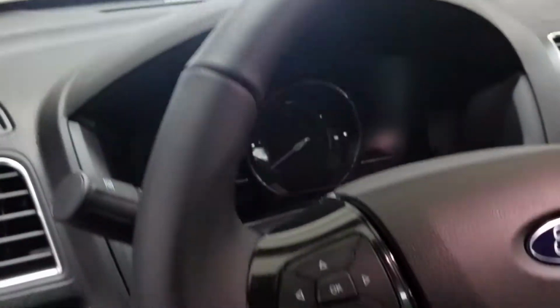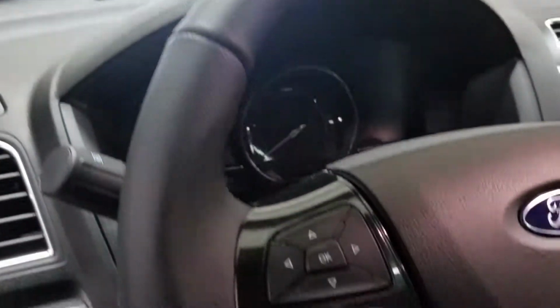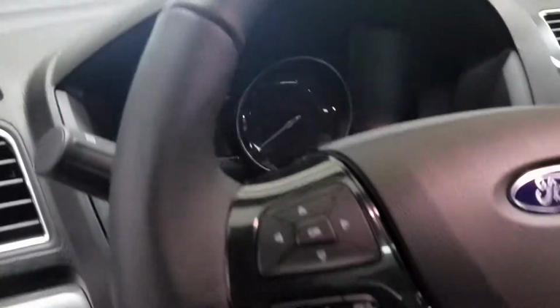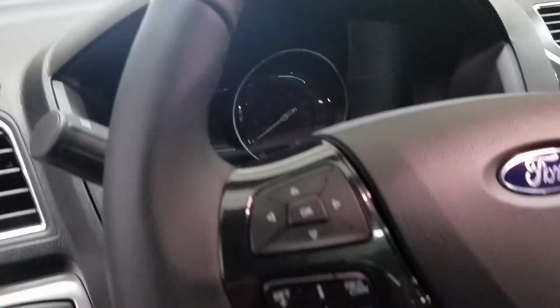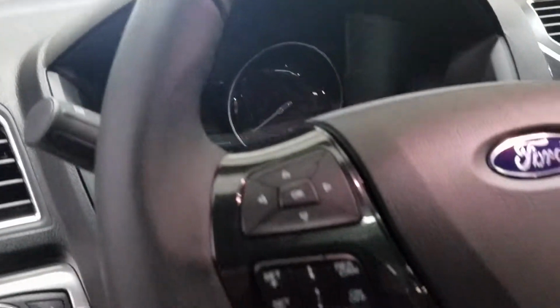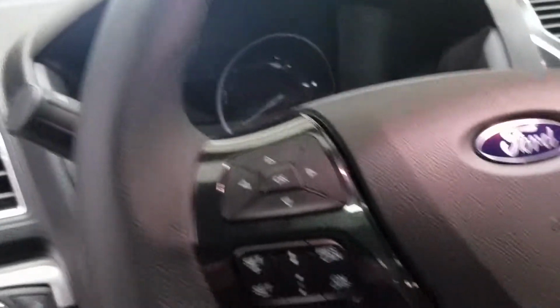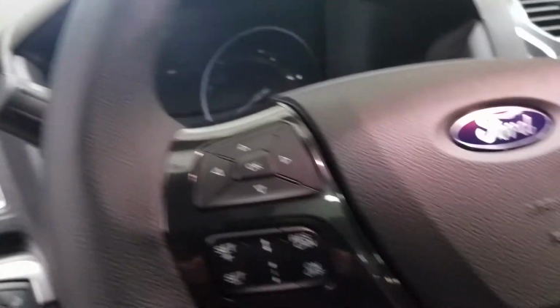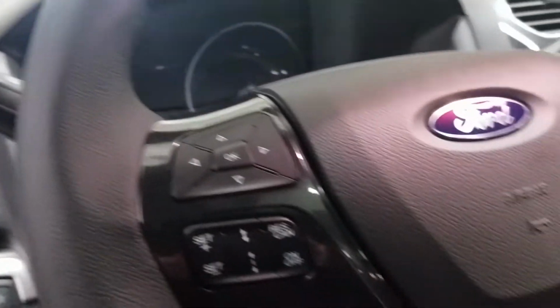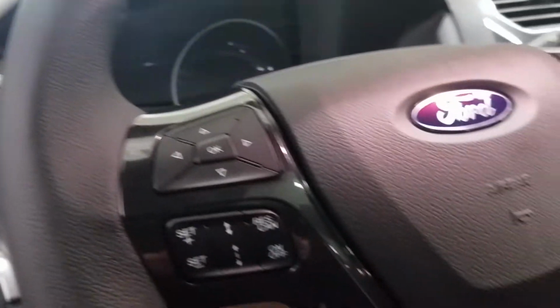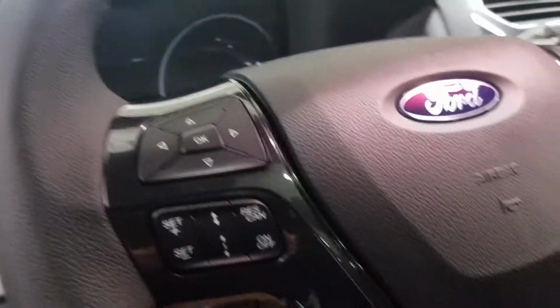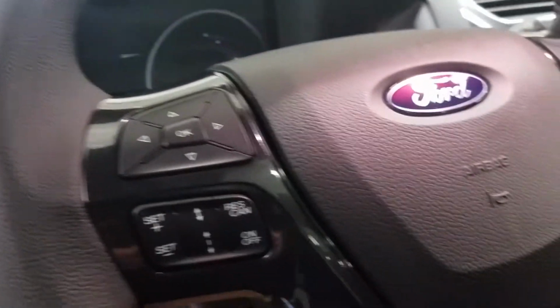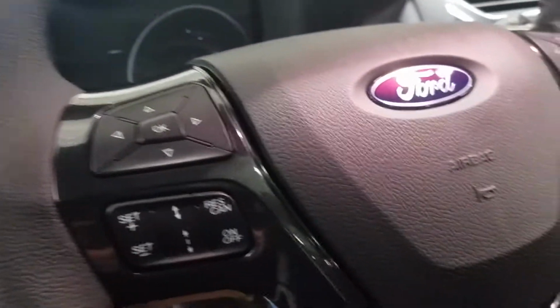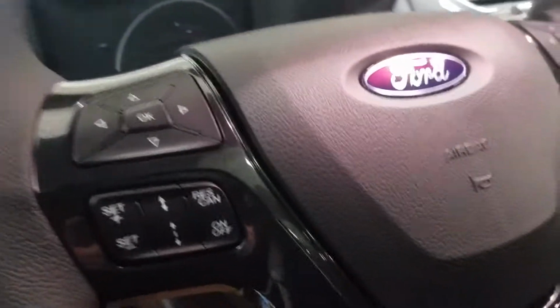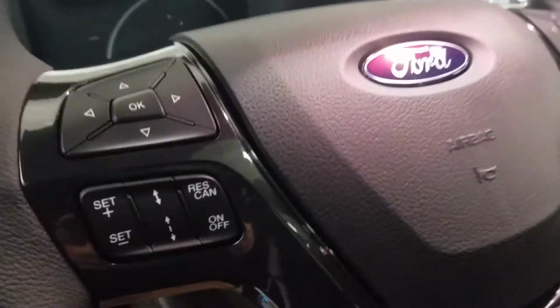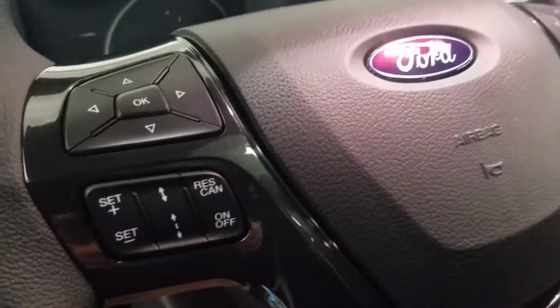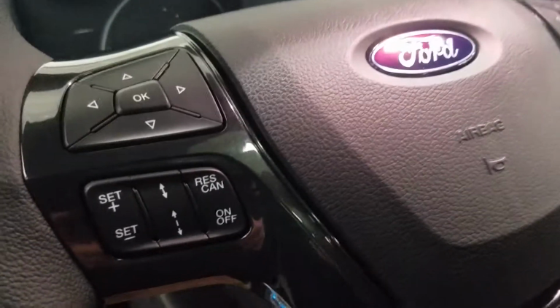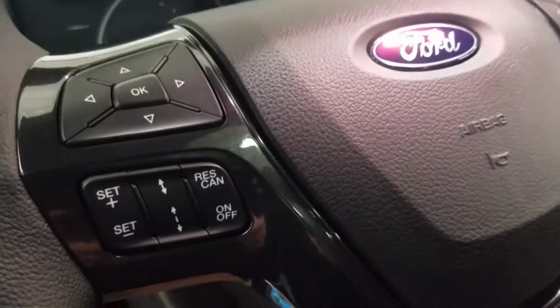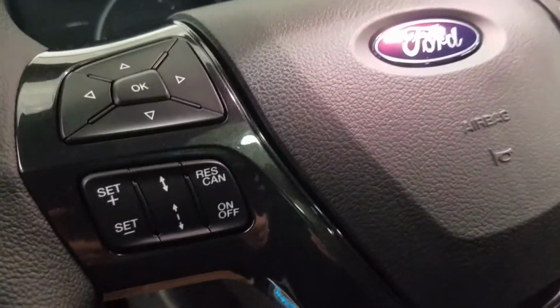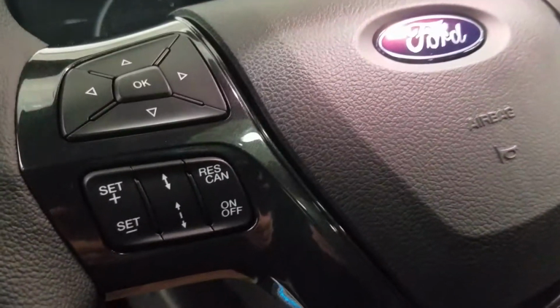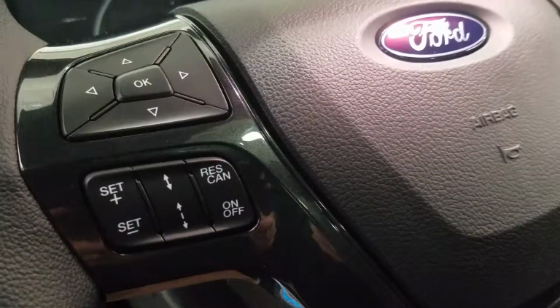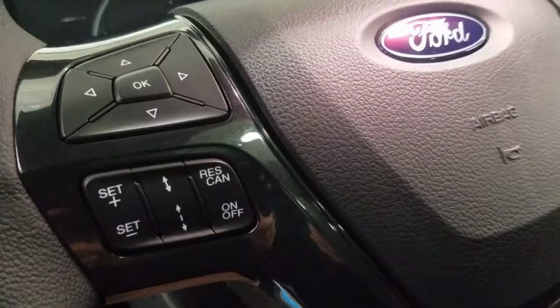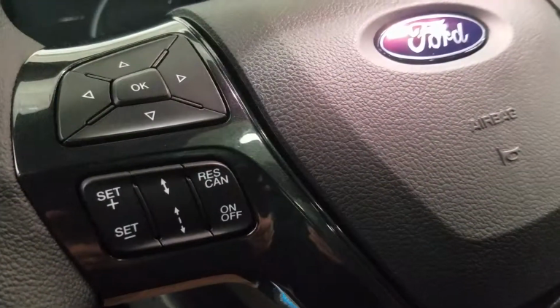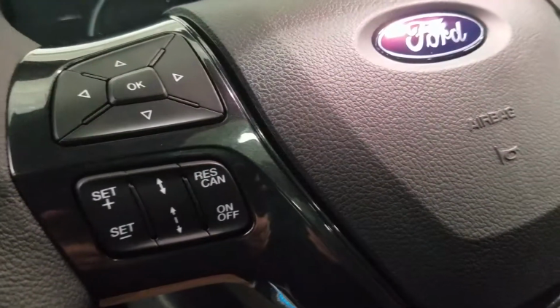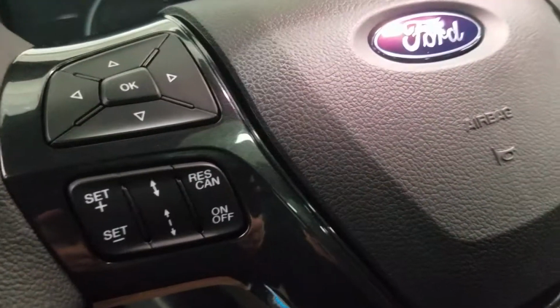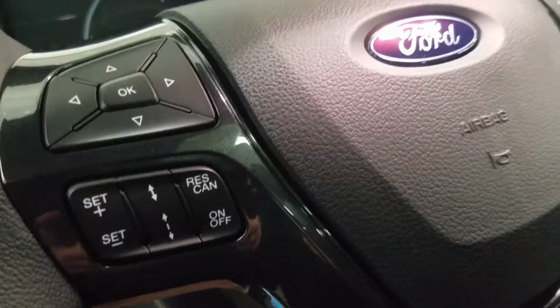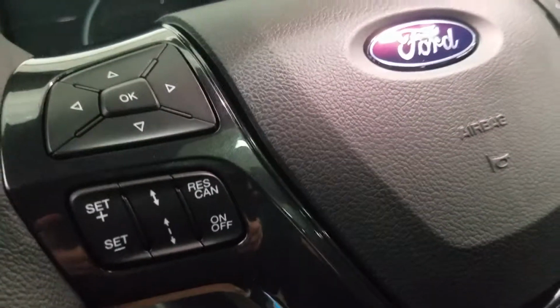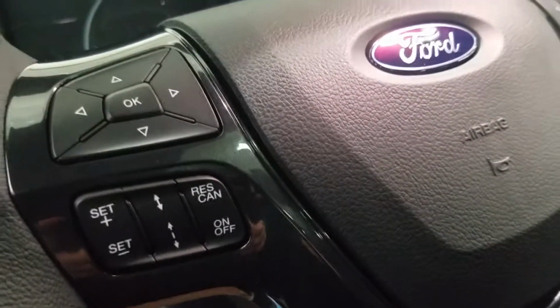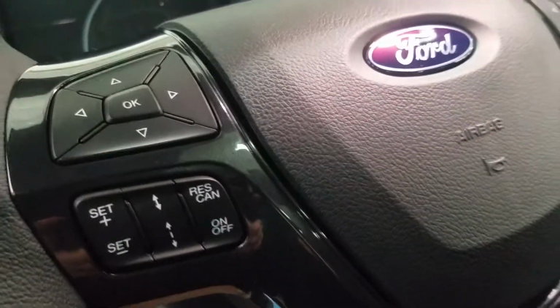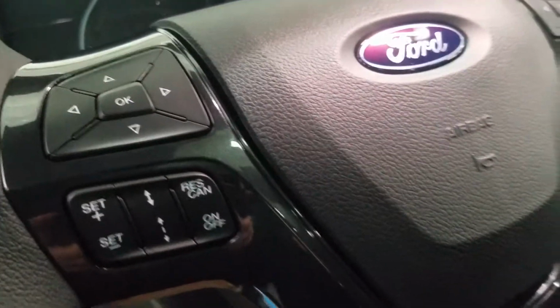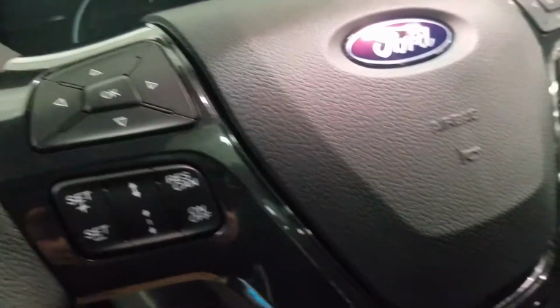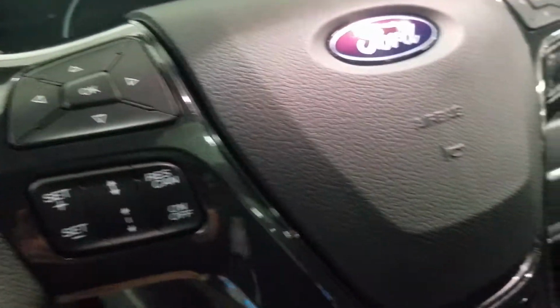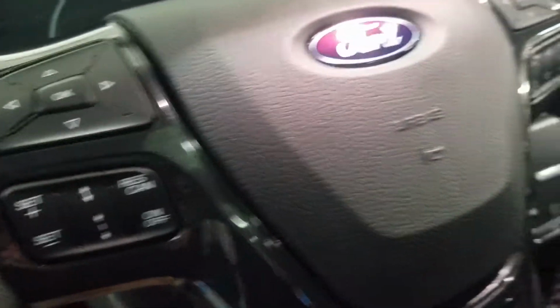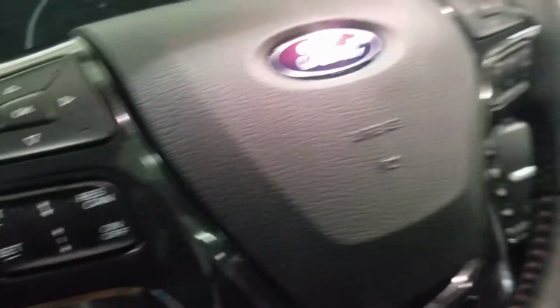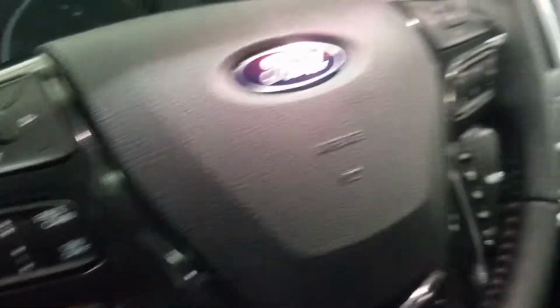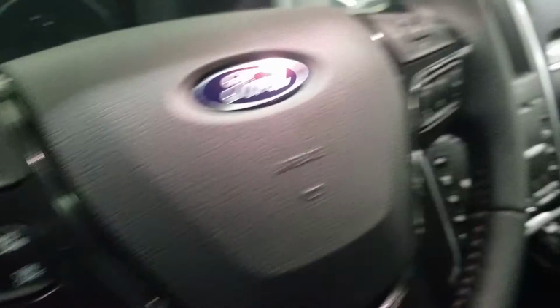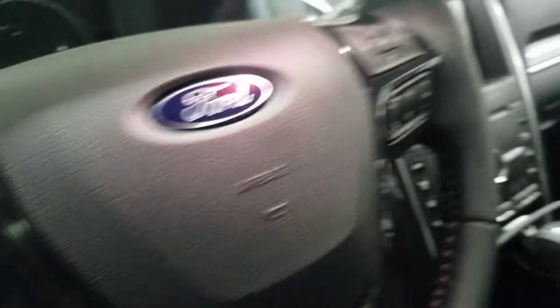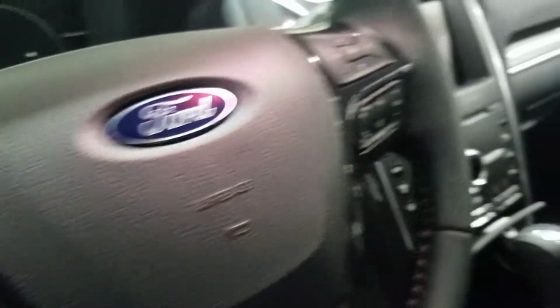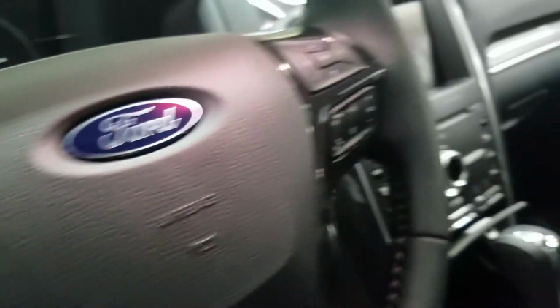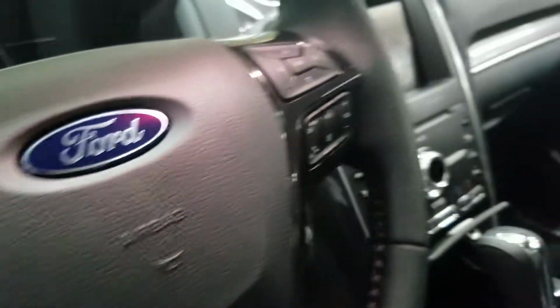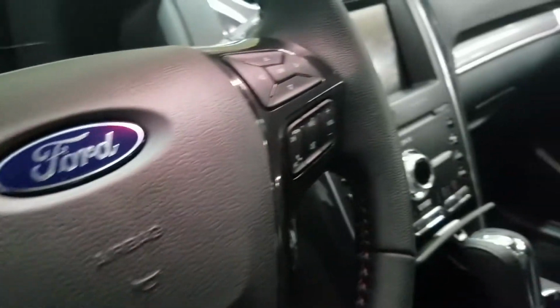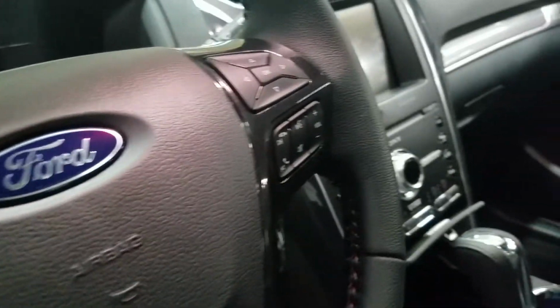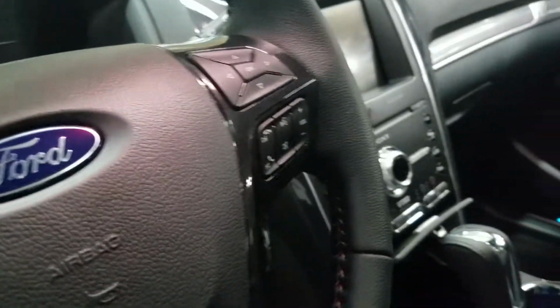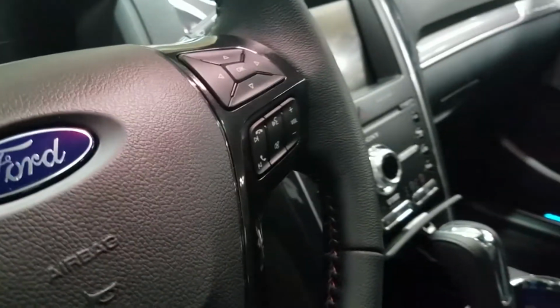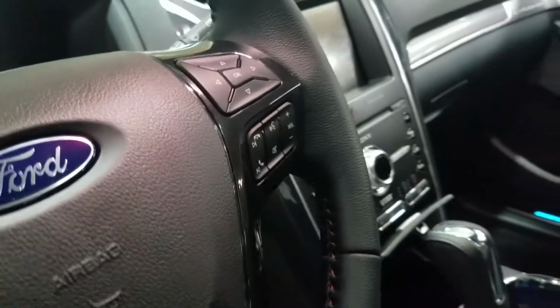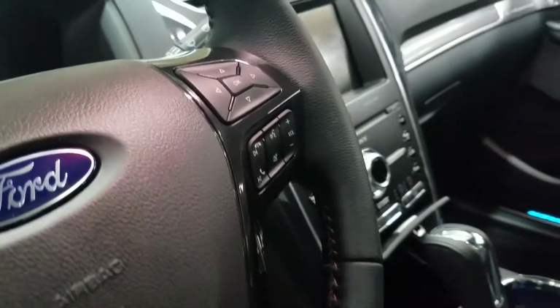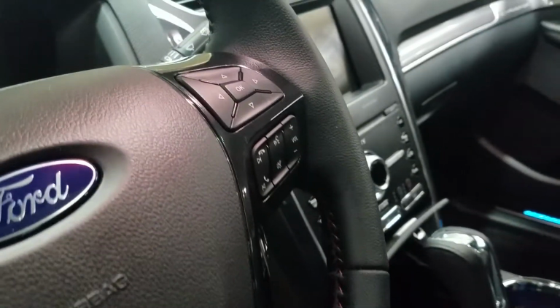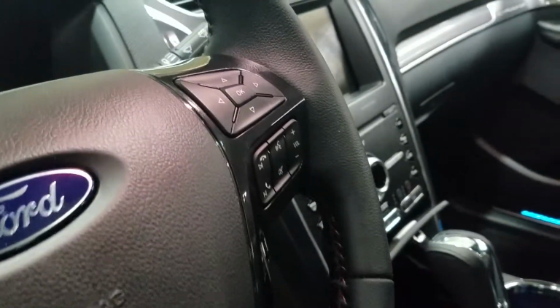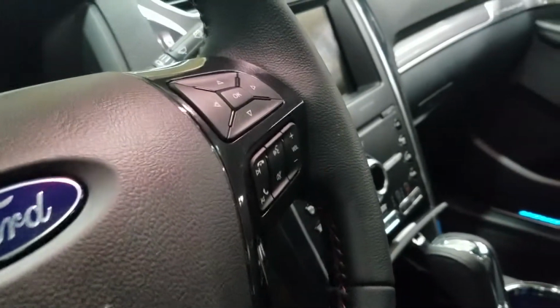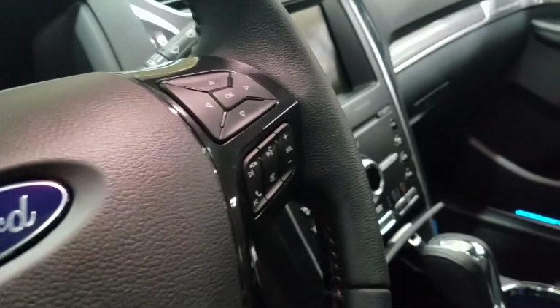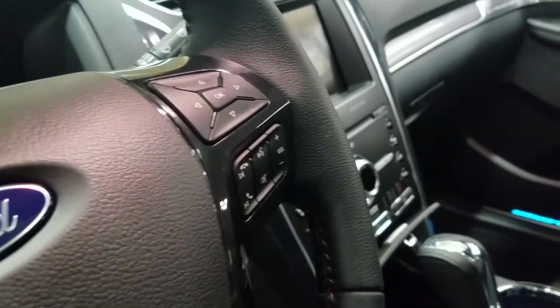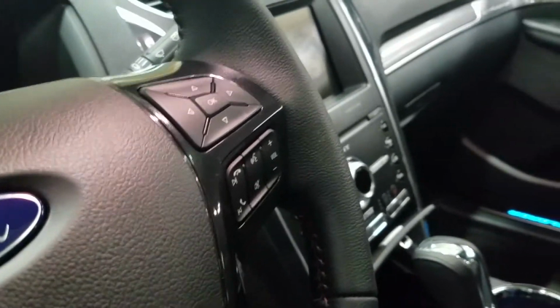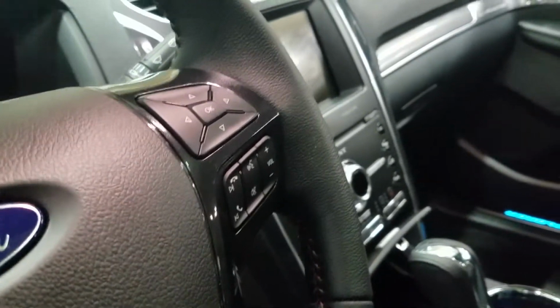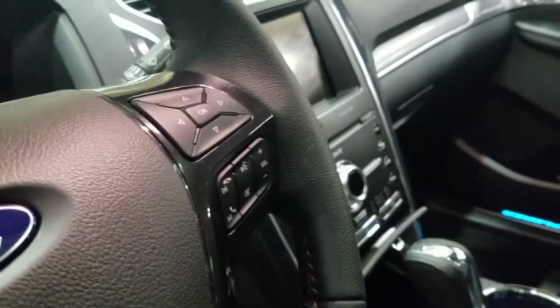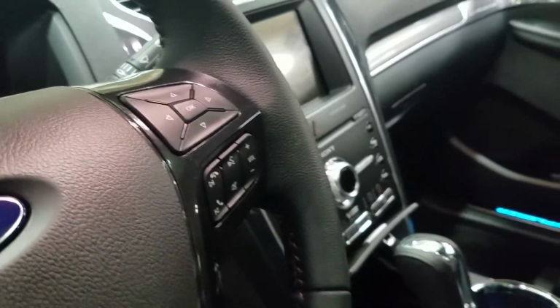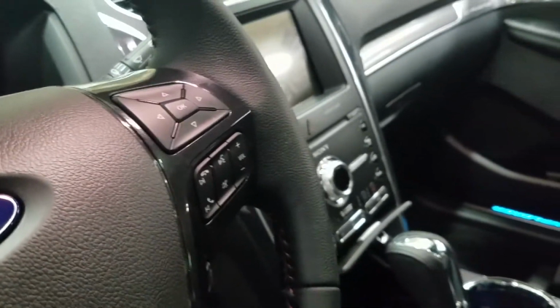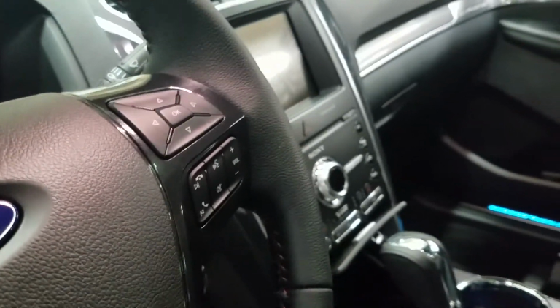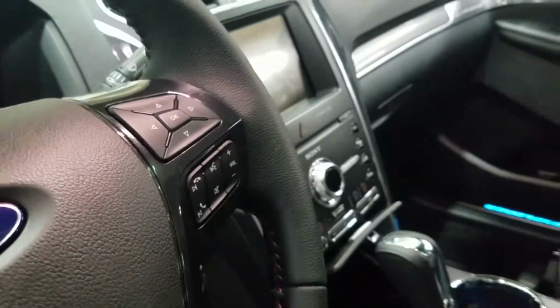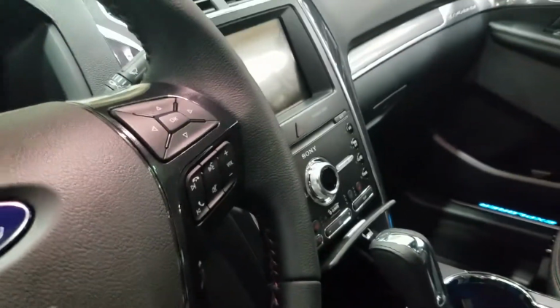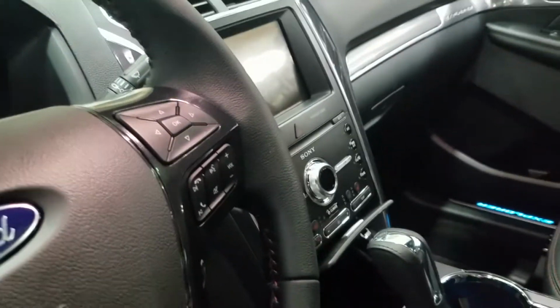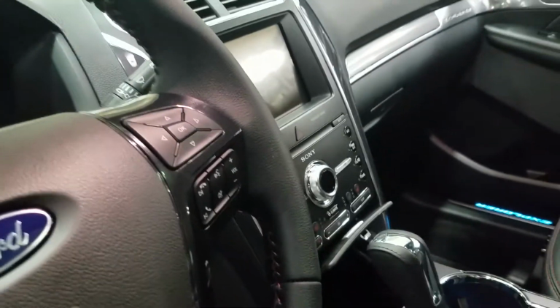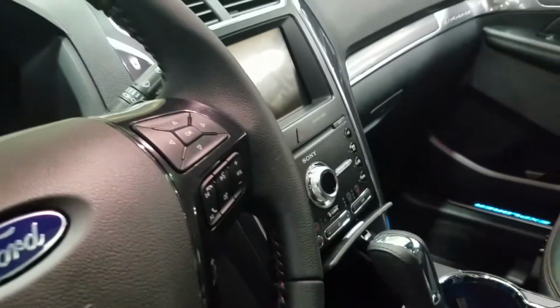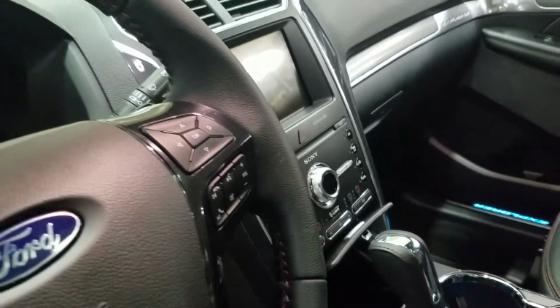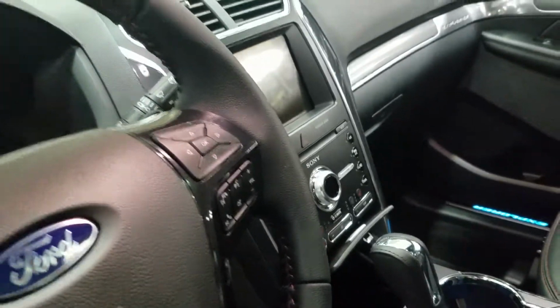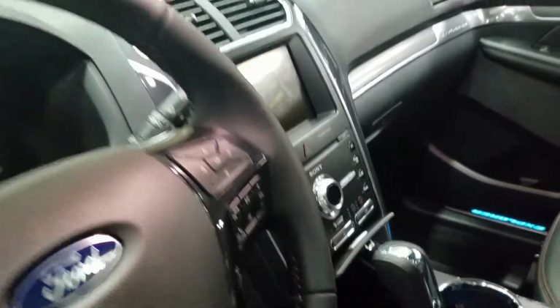On the left of our steering wheel we have our information trackpad with adaptive cruise control settings, as well as hands-free entertainment and volume controls.